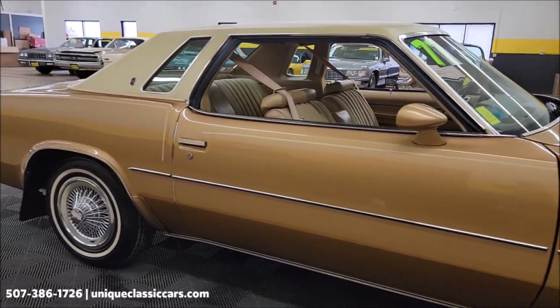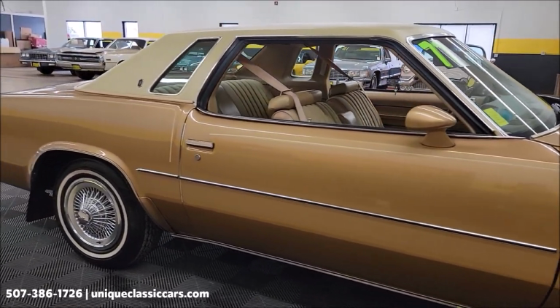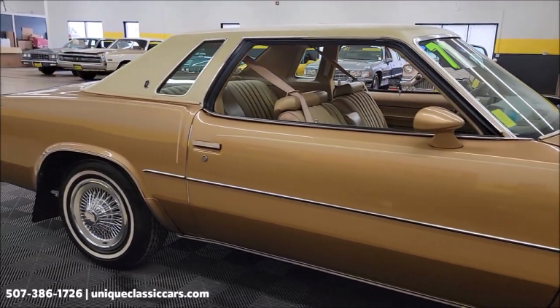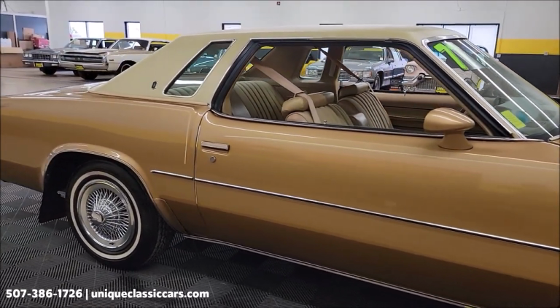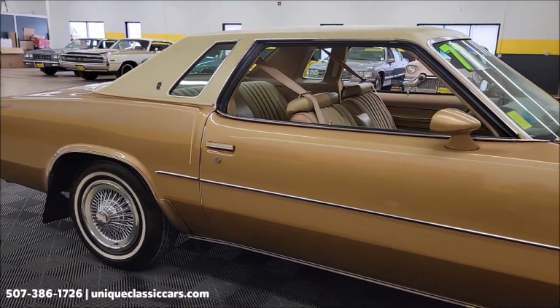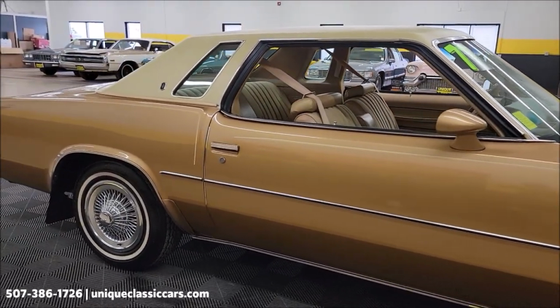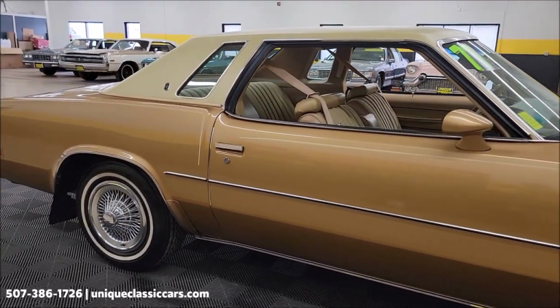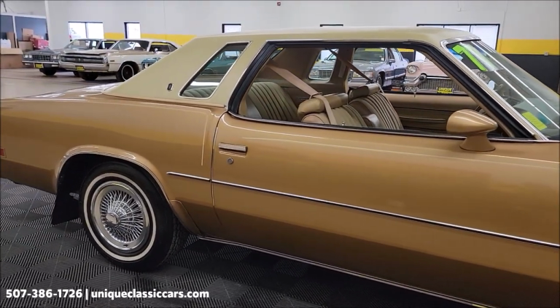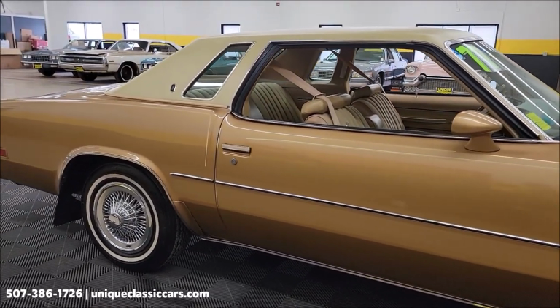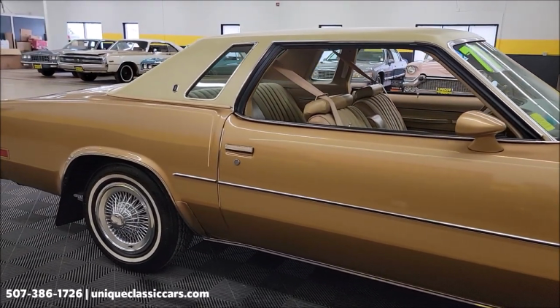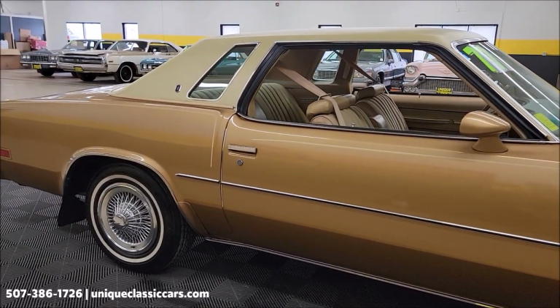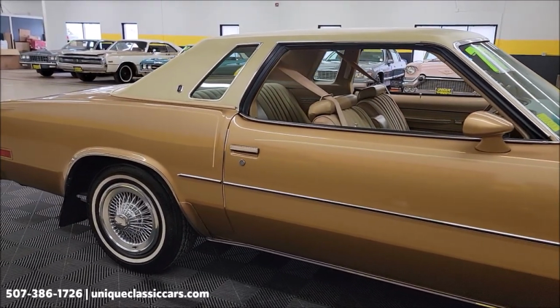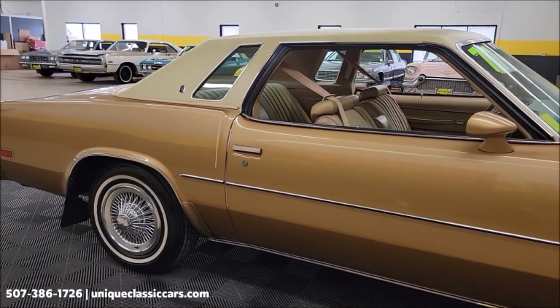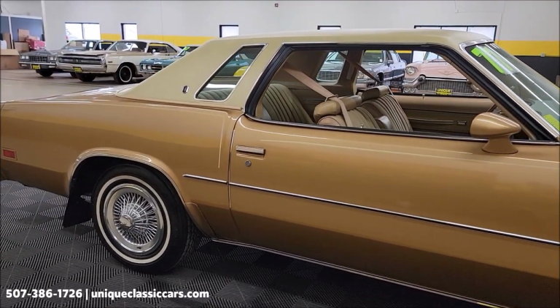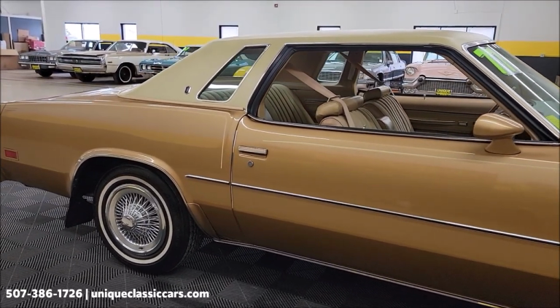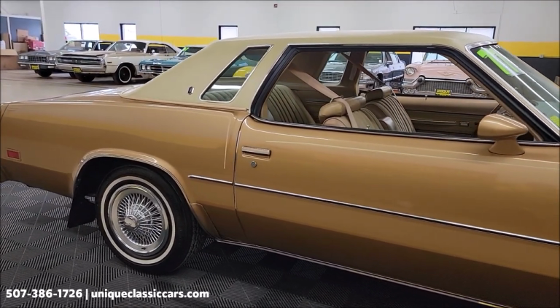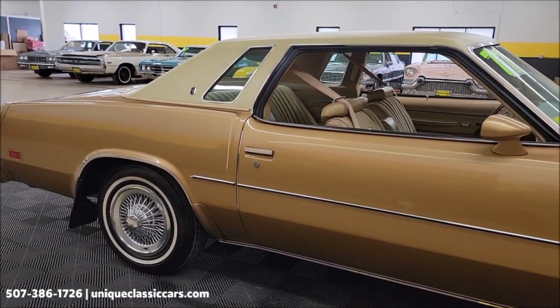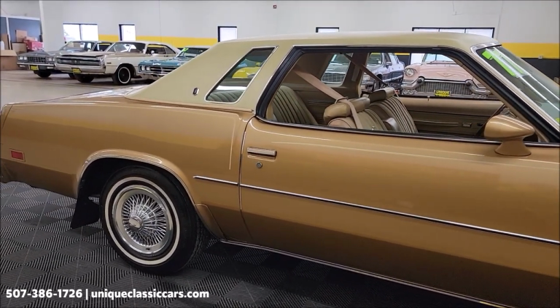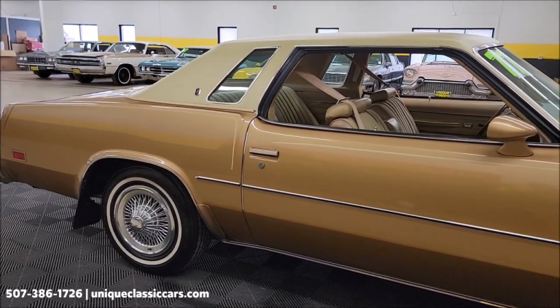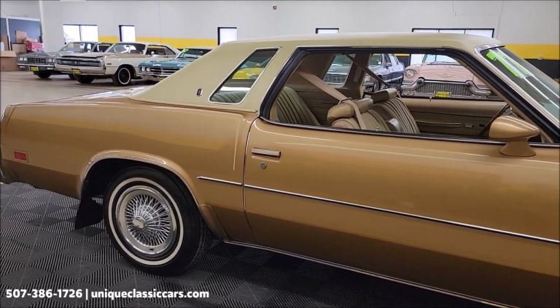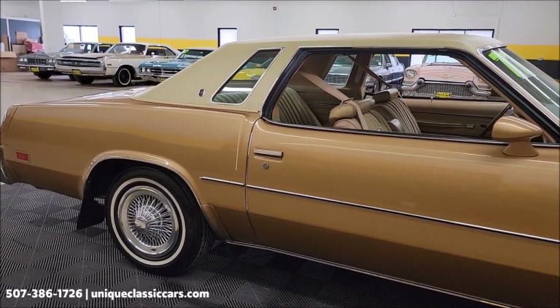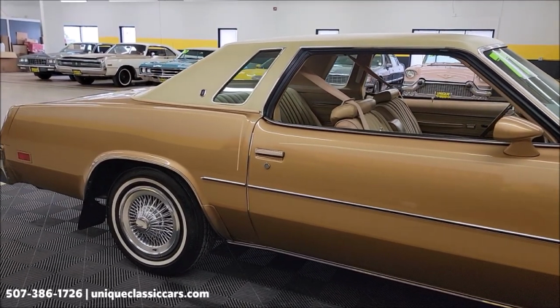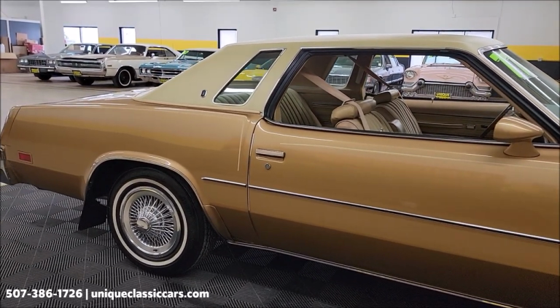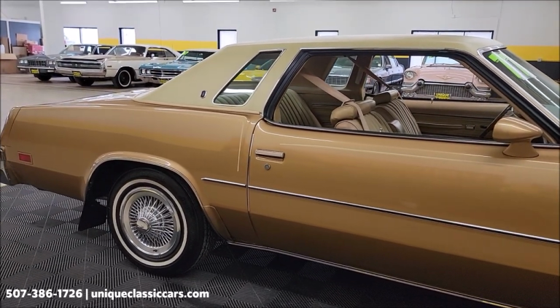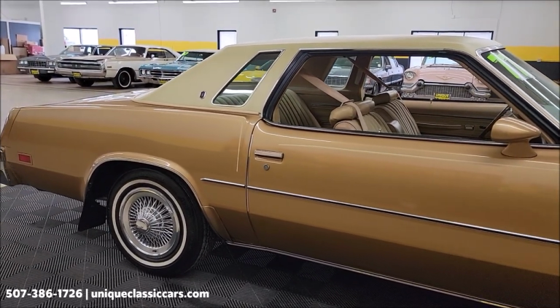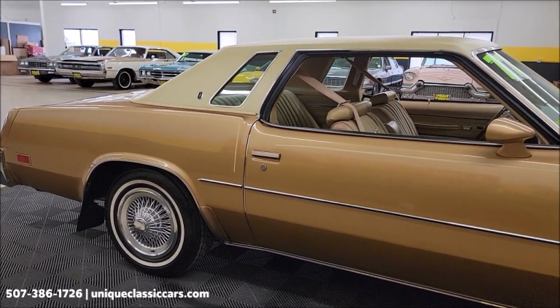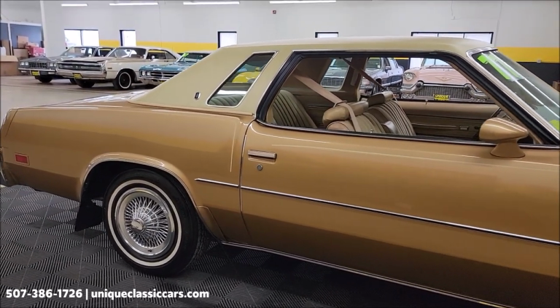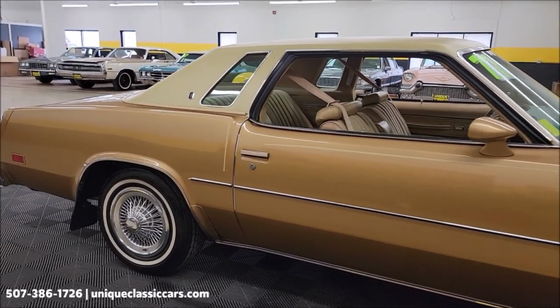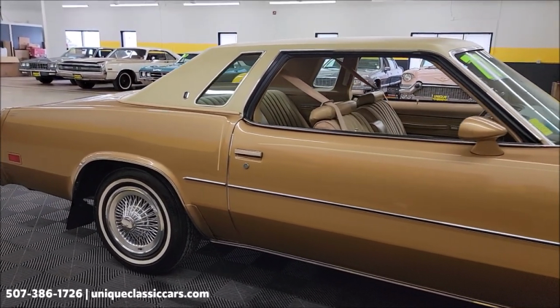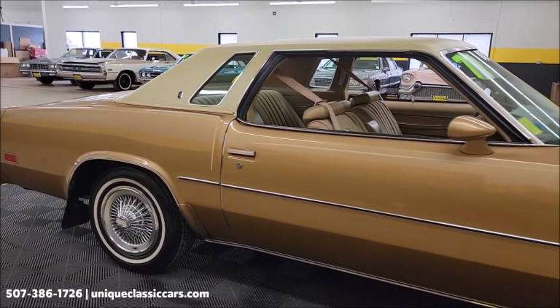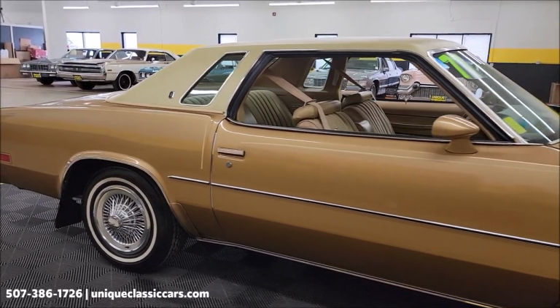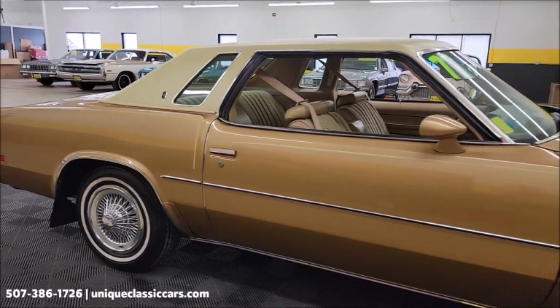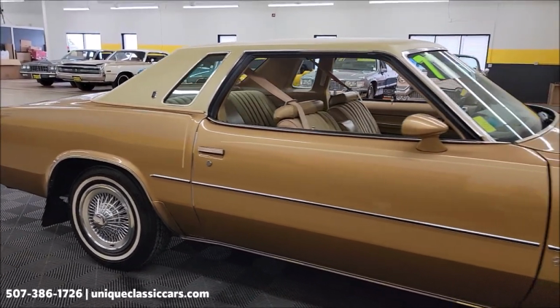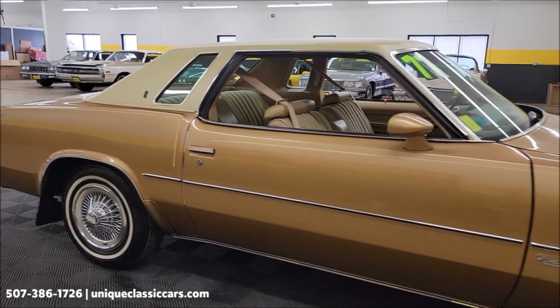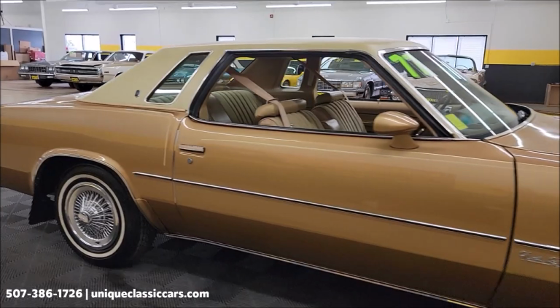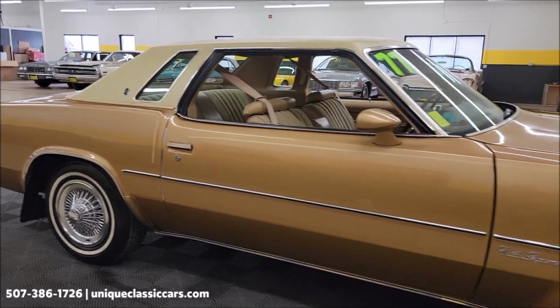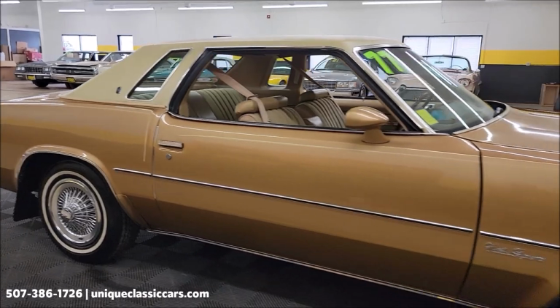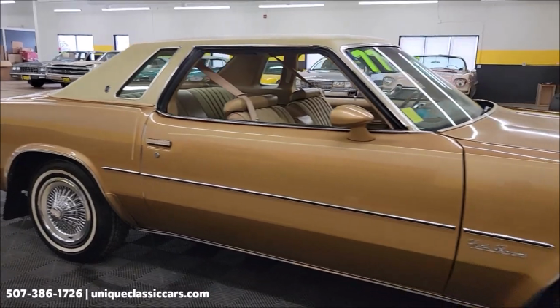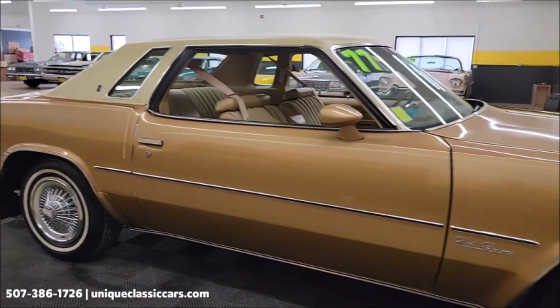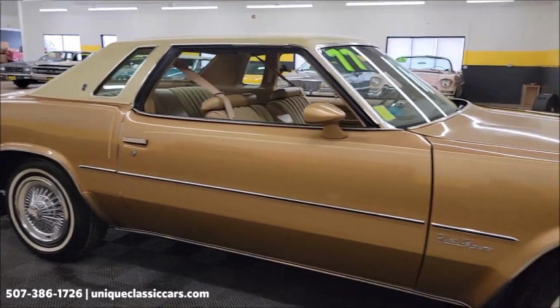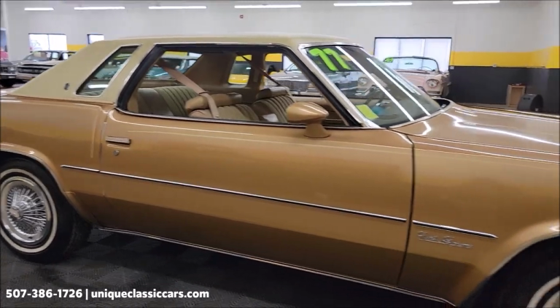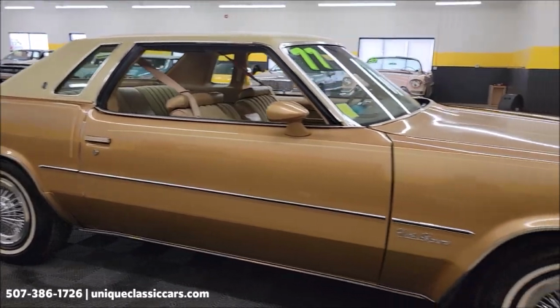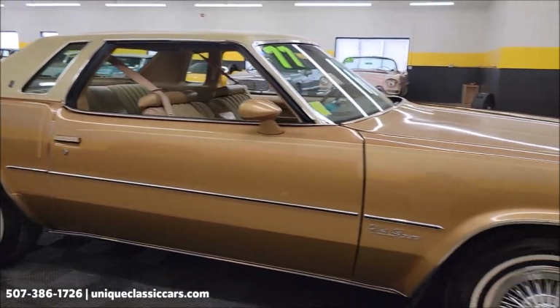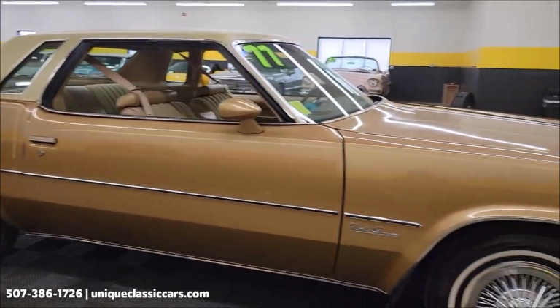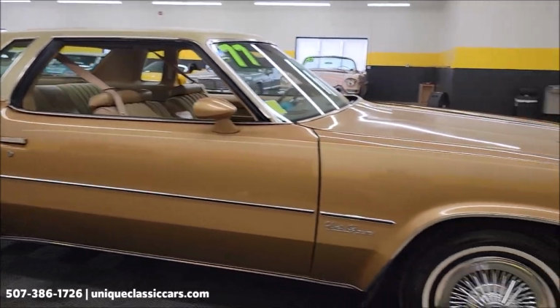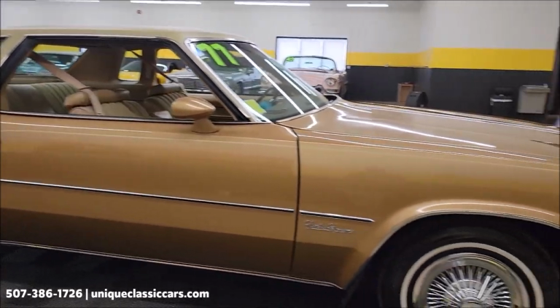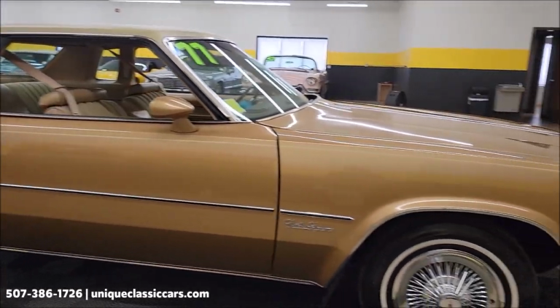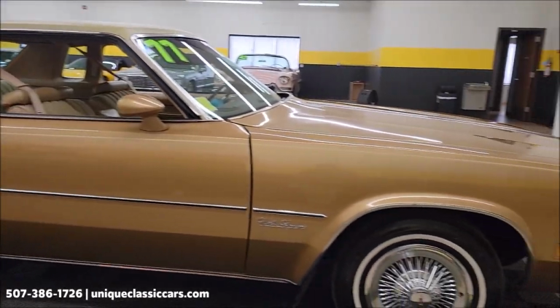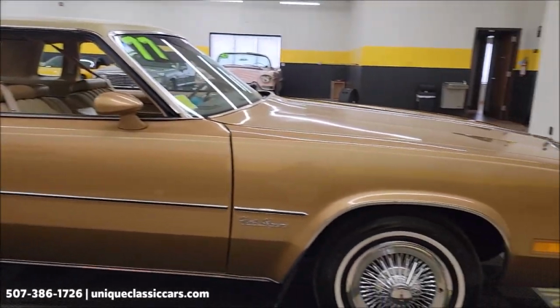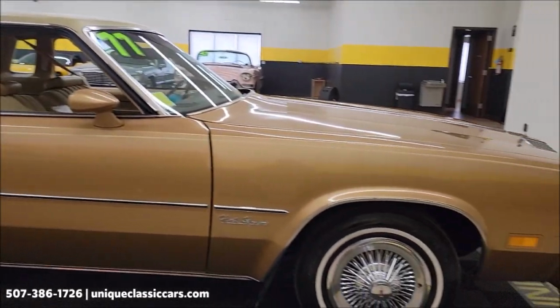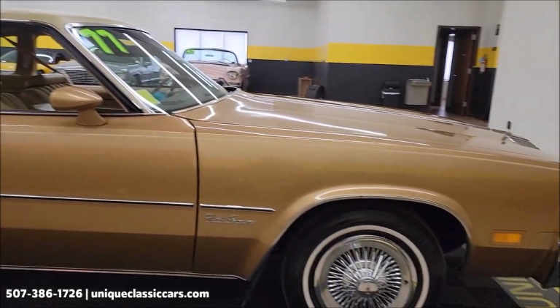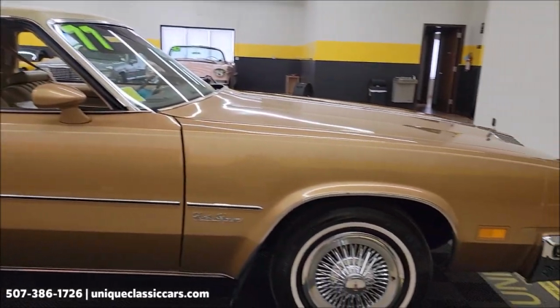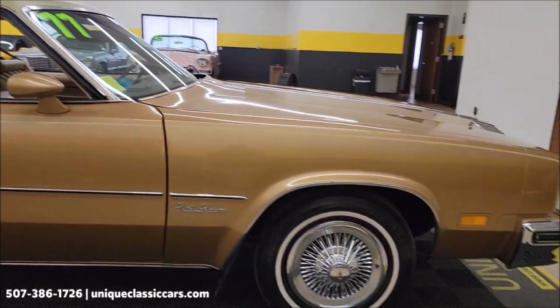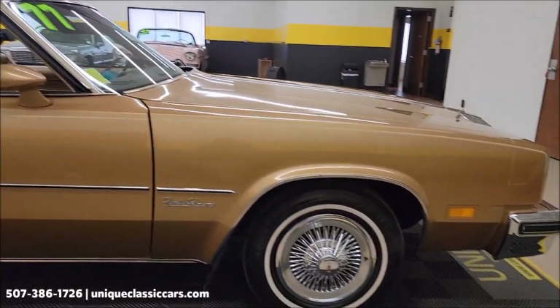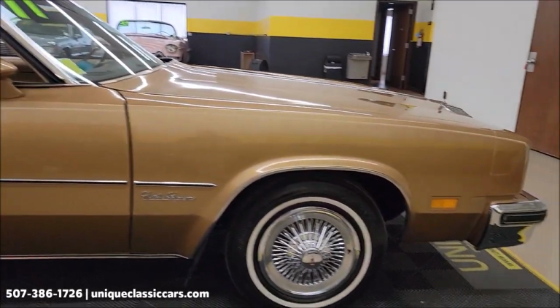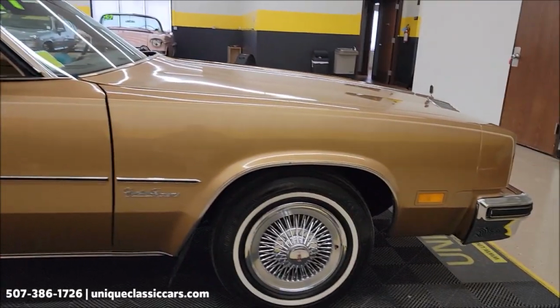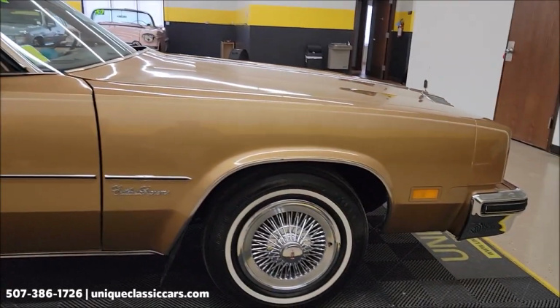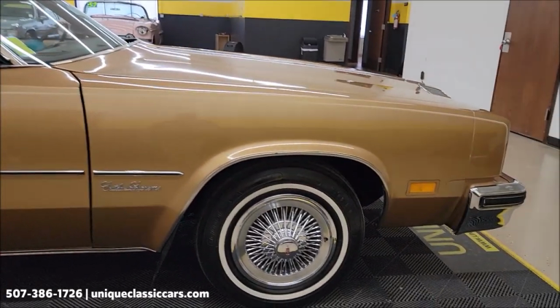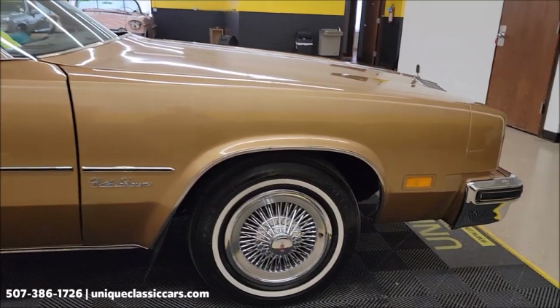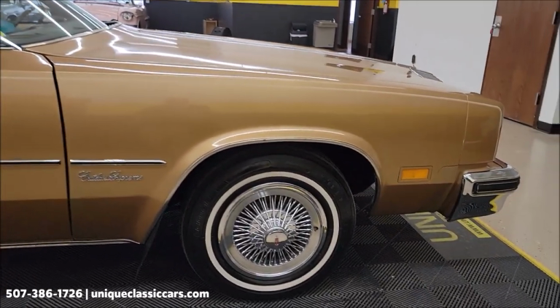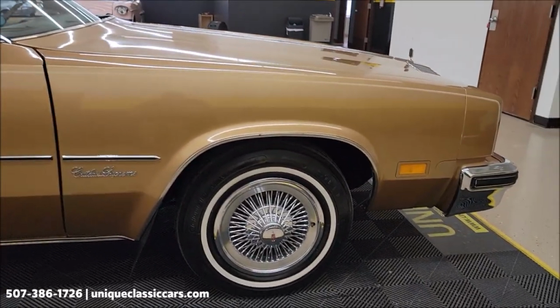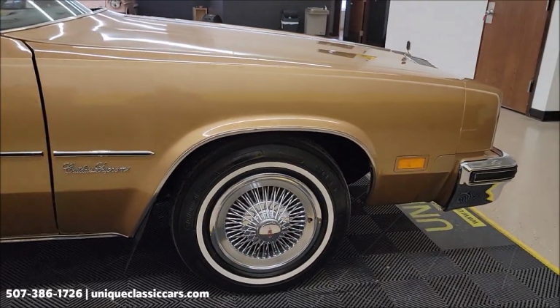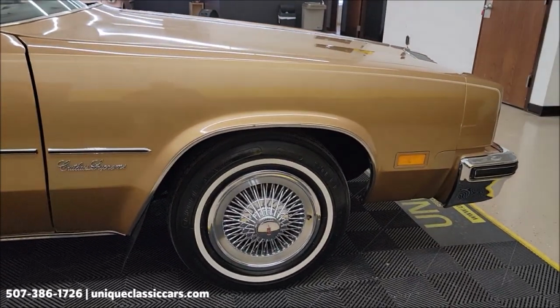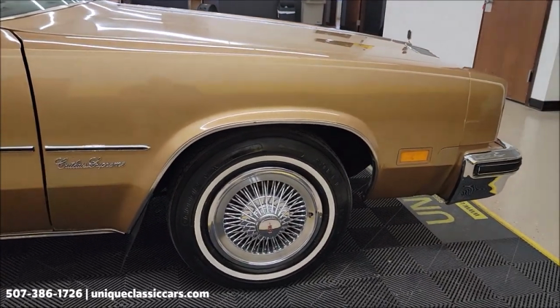Check all of those still pictures out at uniqueclassiccars.com. Click on the link down below this video in the description — it's going to take you right there. And of course, give us a call at 507-386-1726.